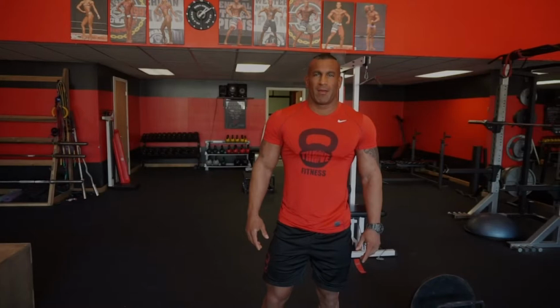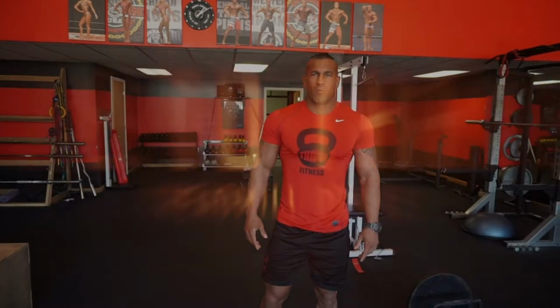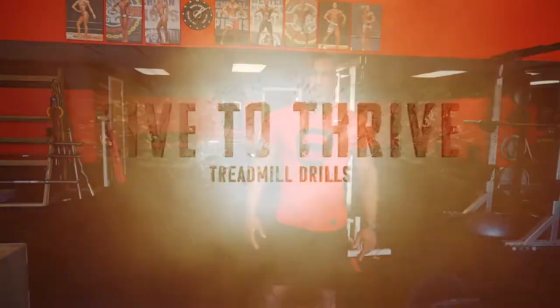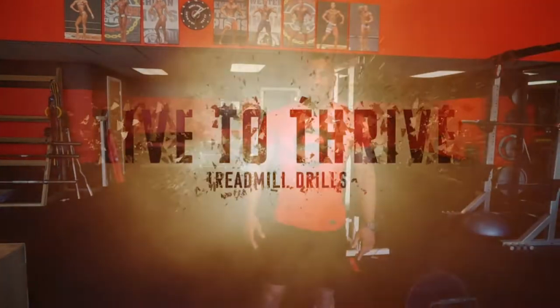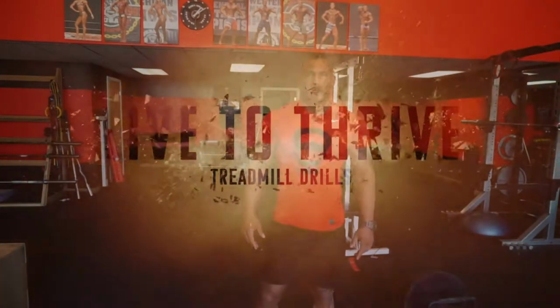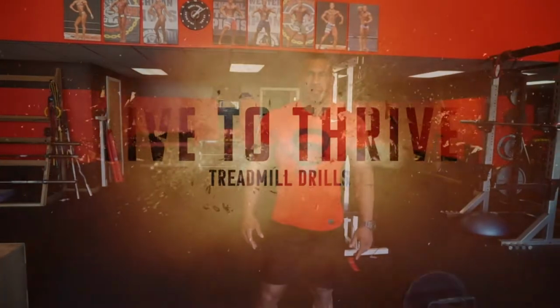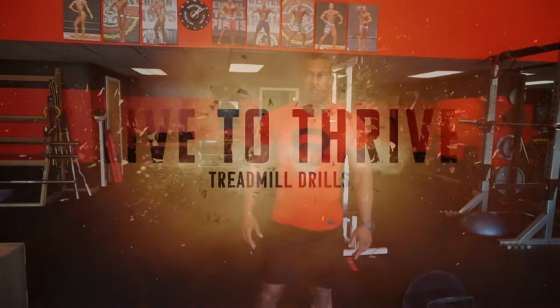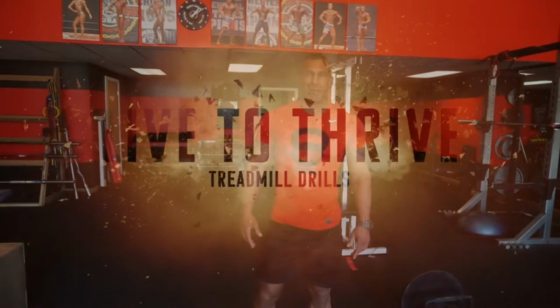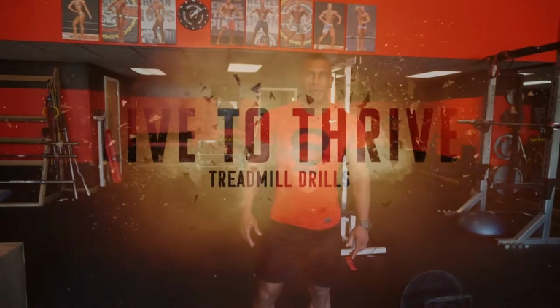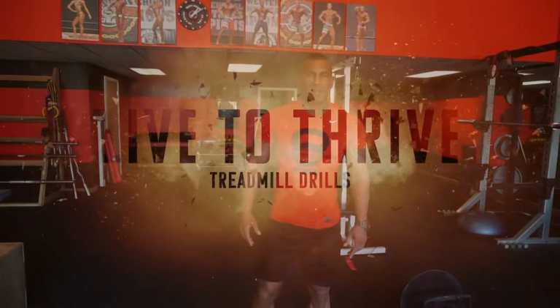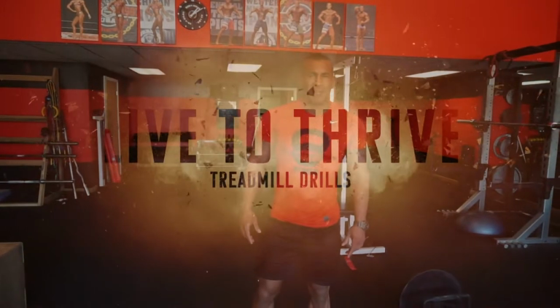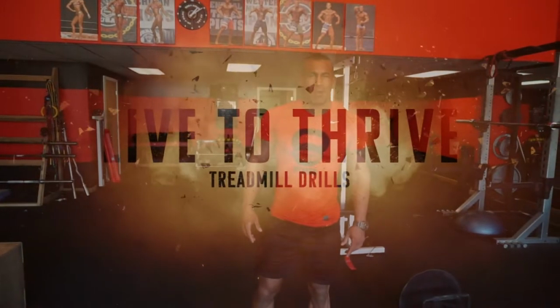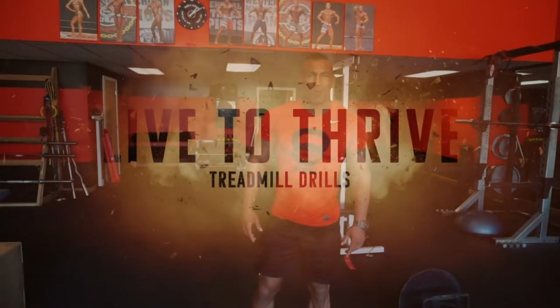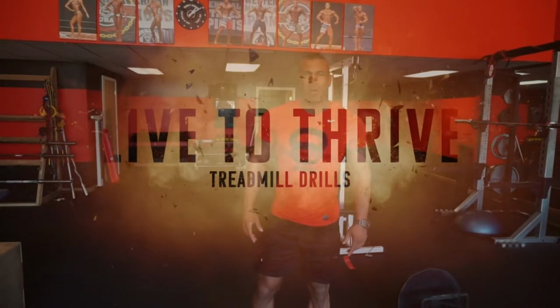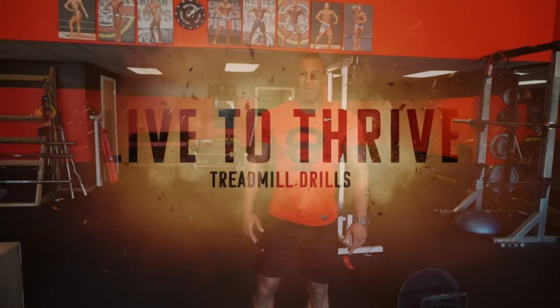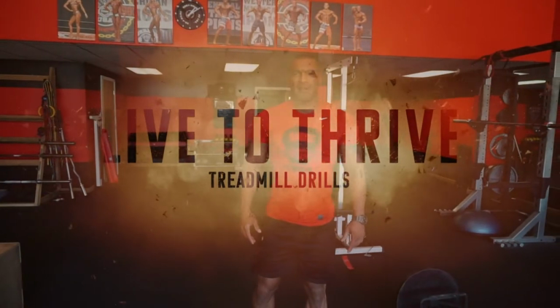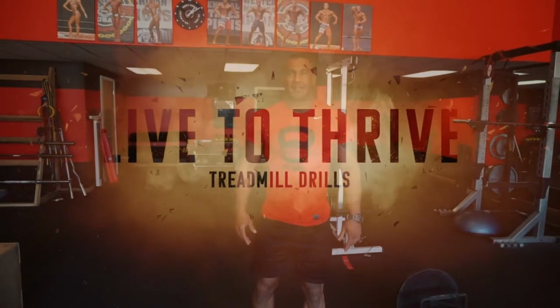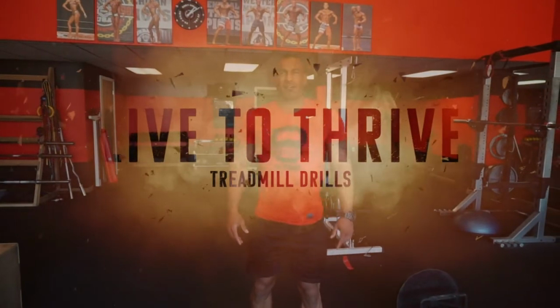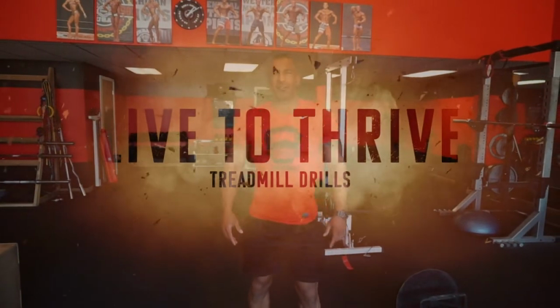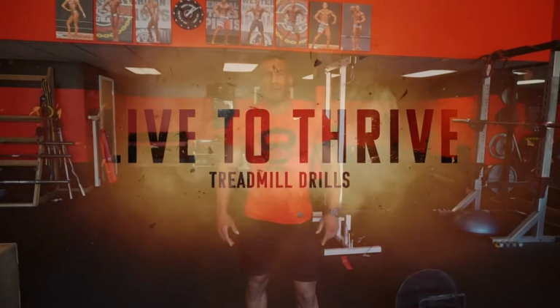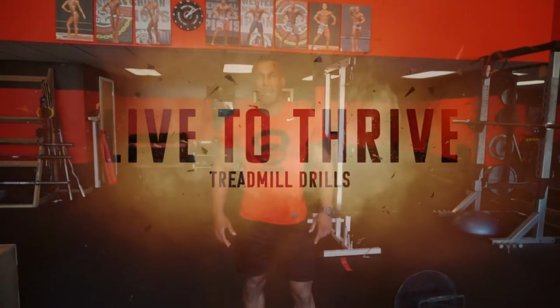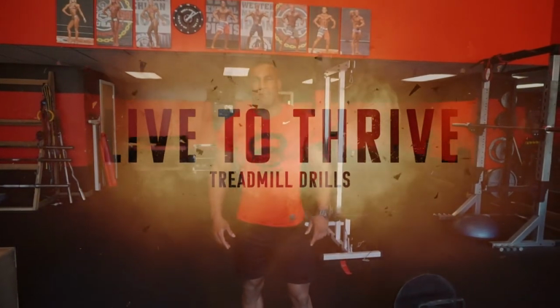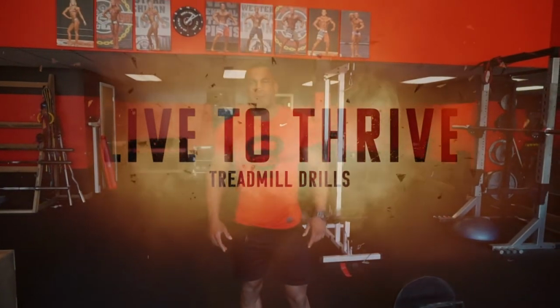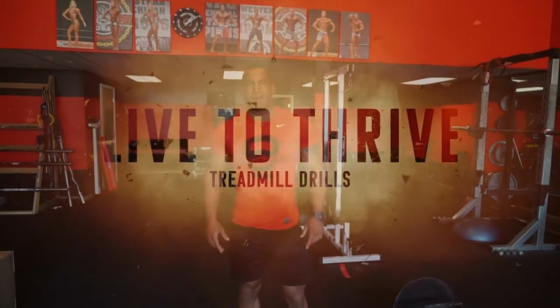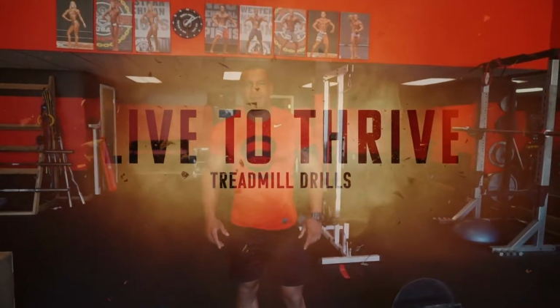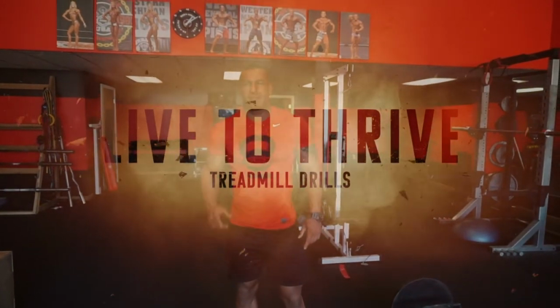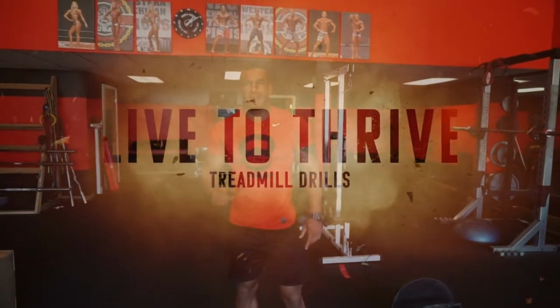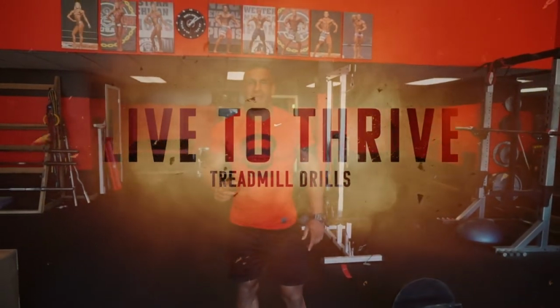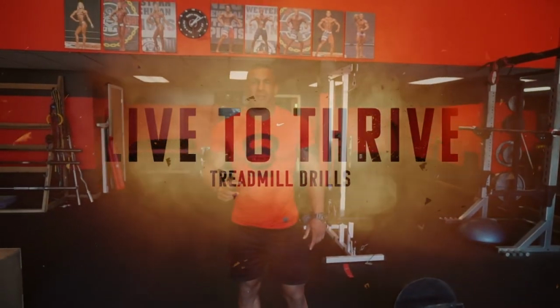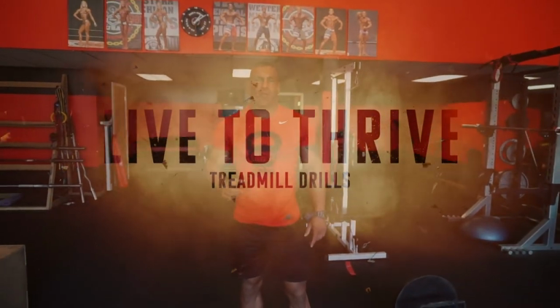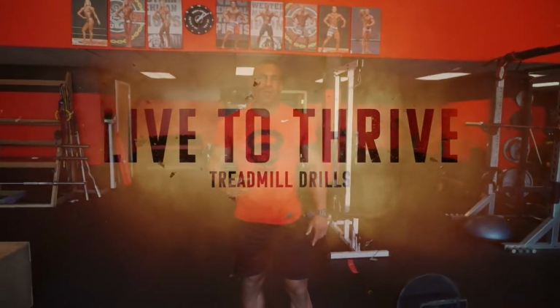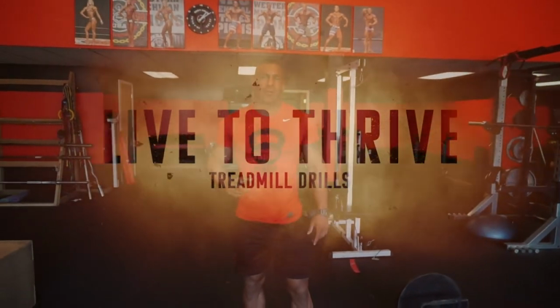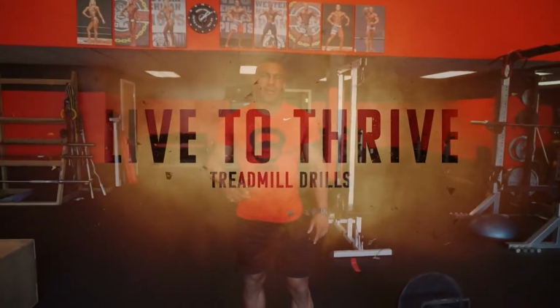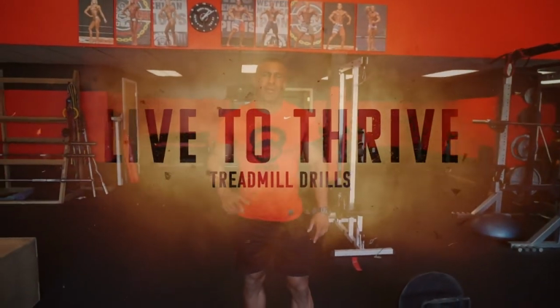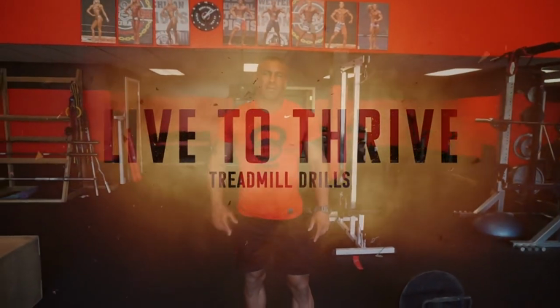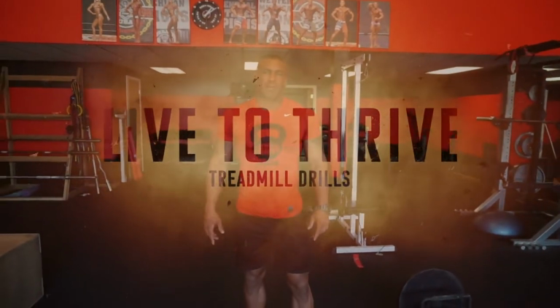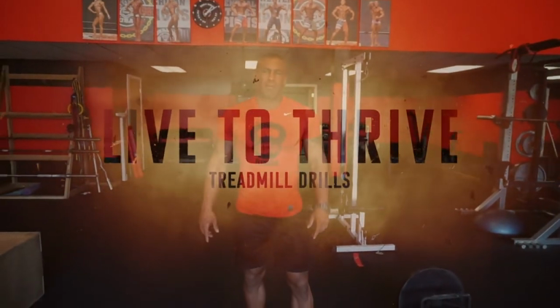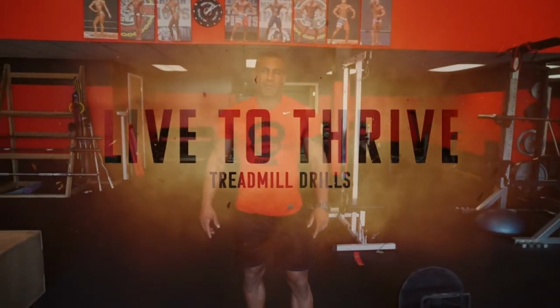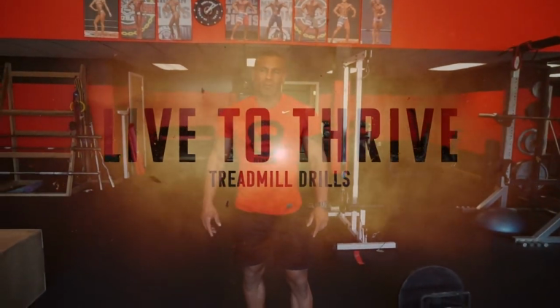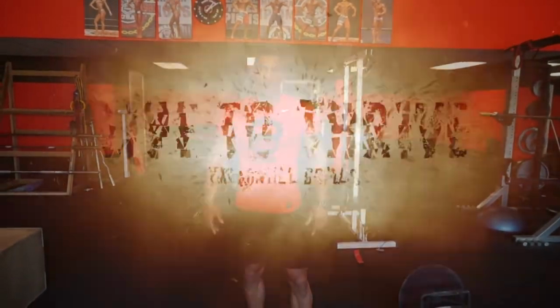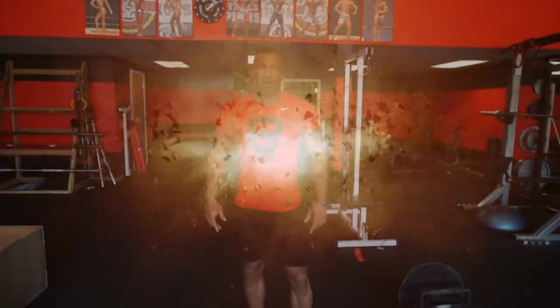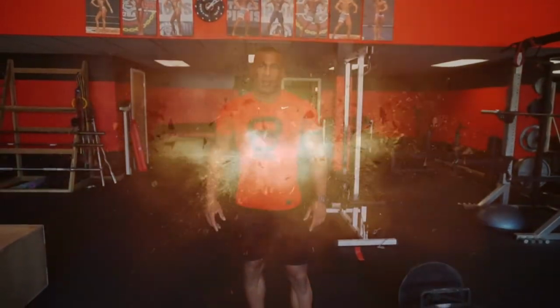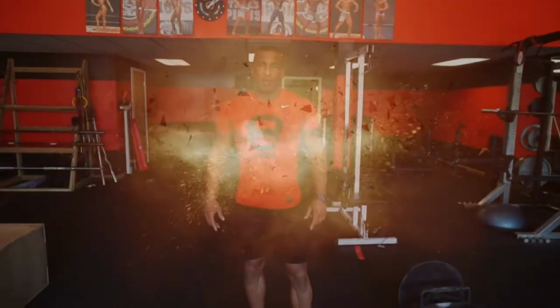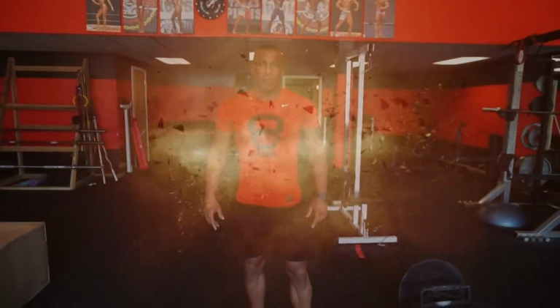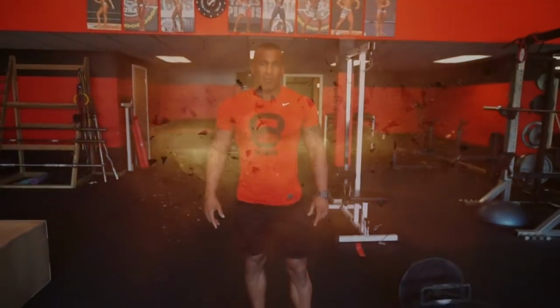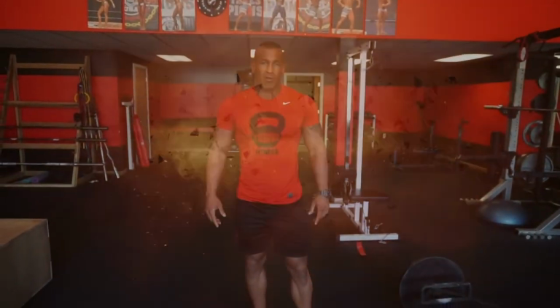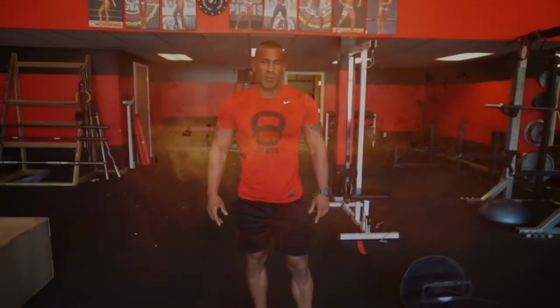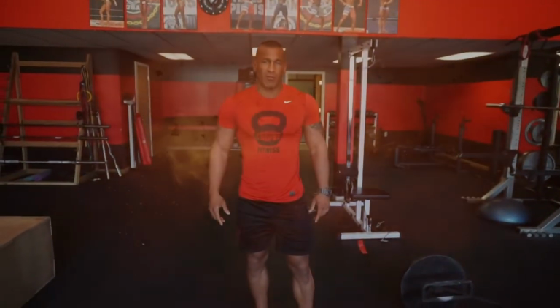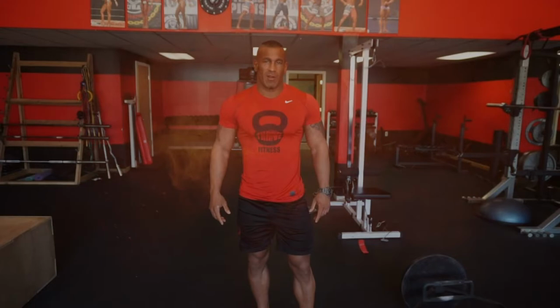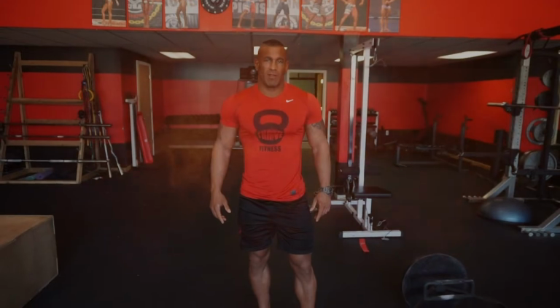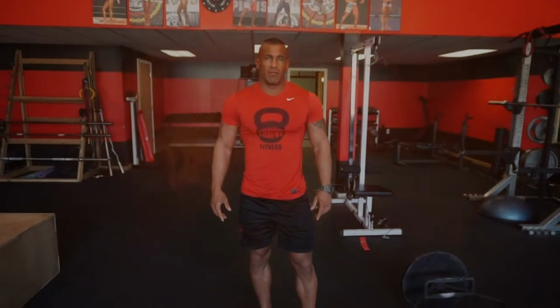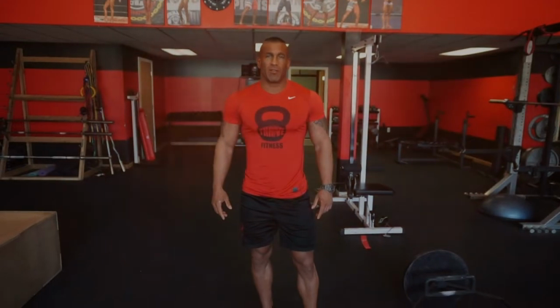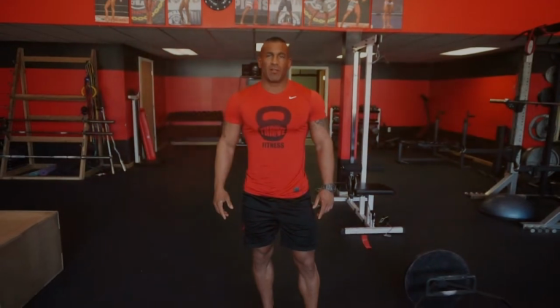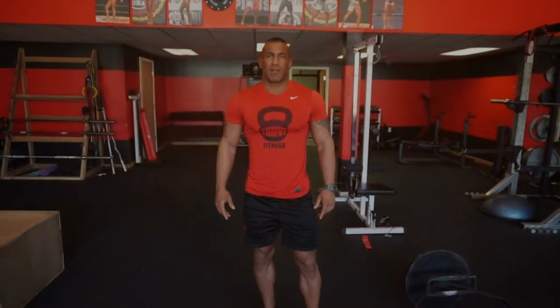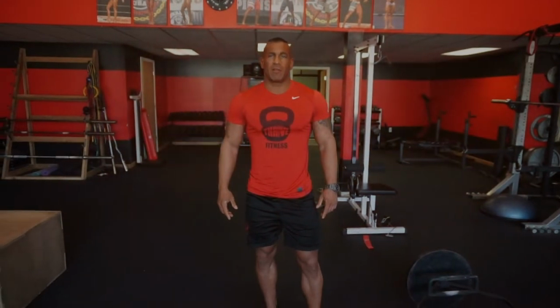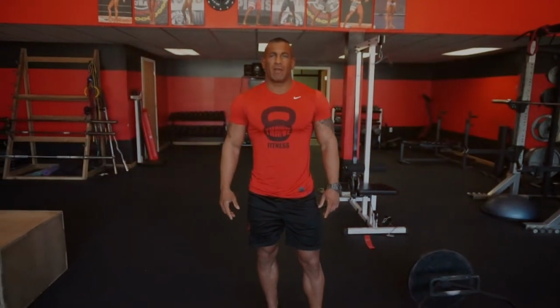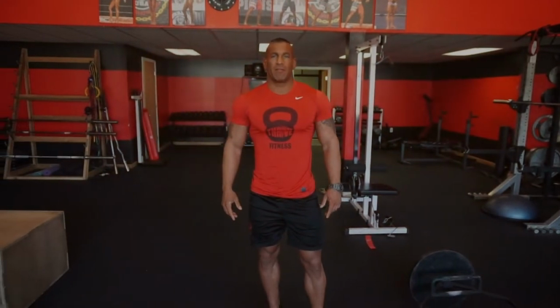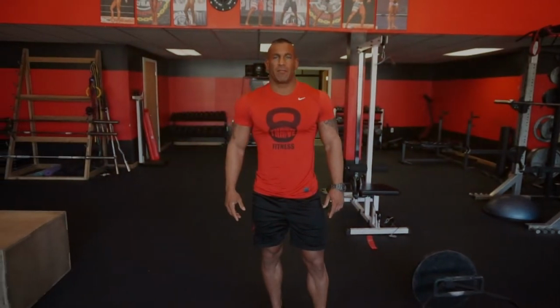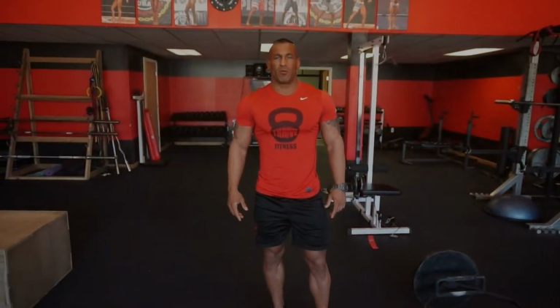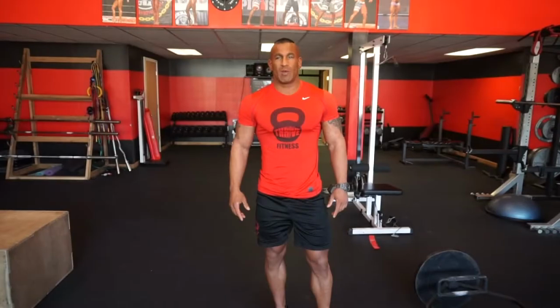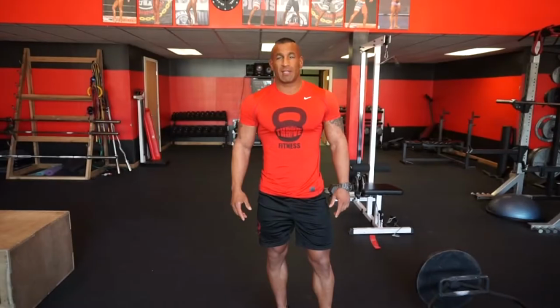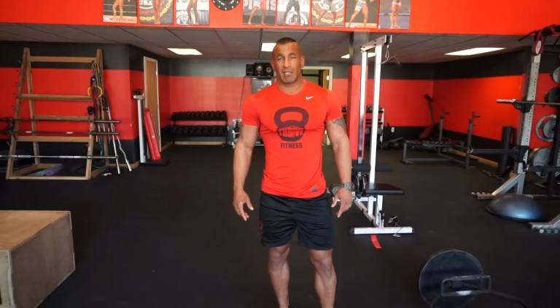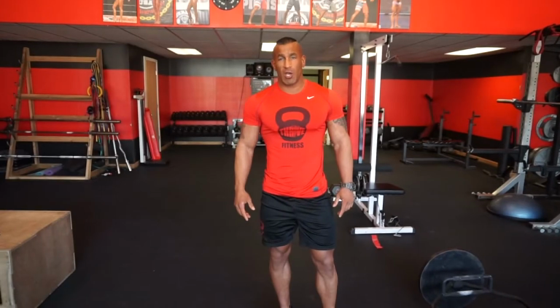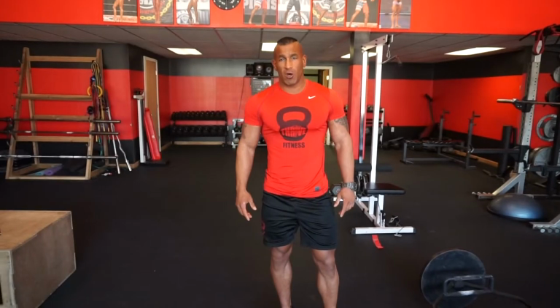What's up everybody? Welcome back to Thrive Fitness in Ann Arbor. Today I'm going to do a follow-up video on the running video that I made a few weeks ago.